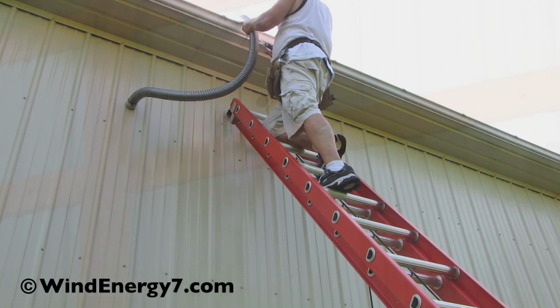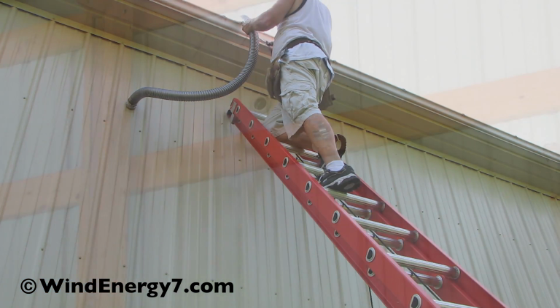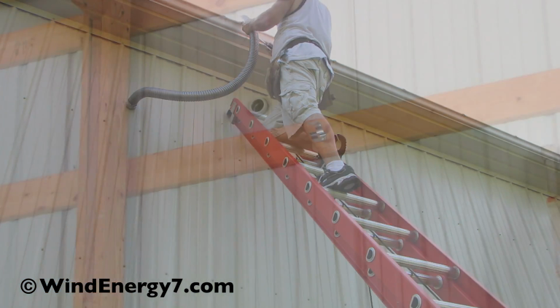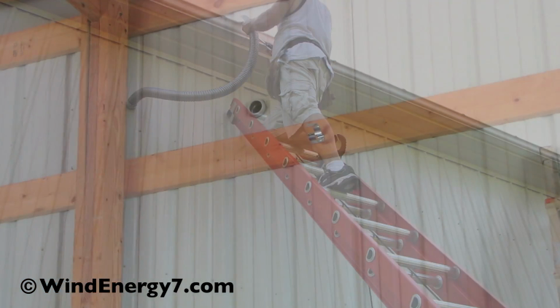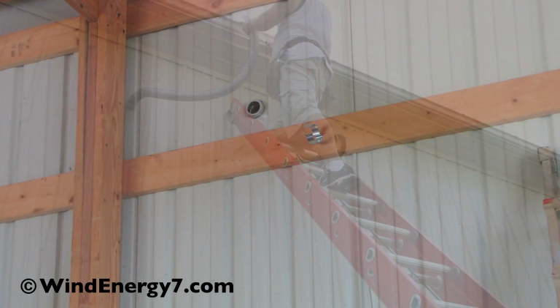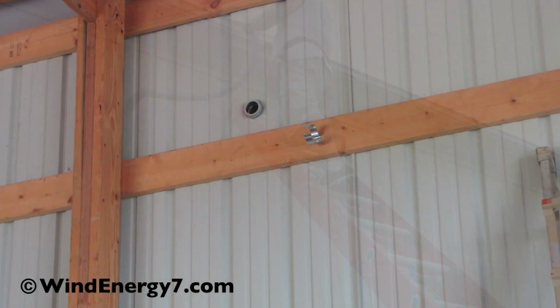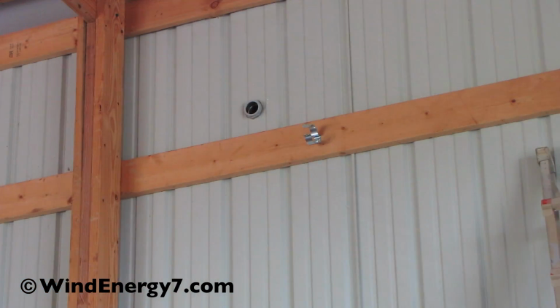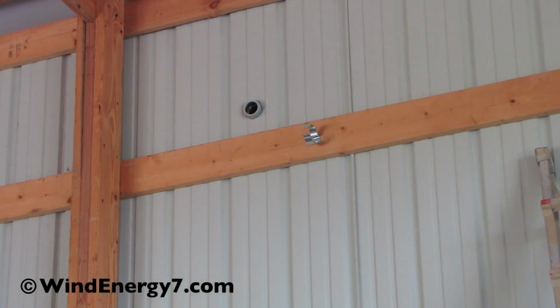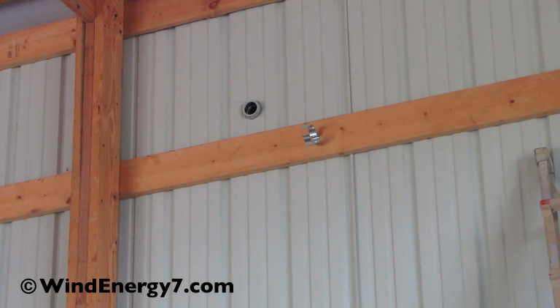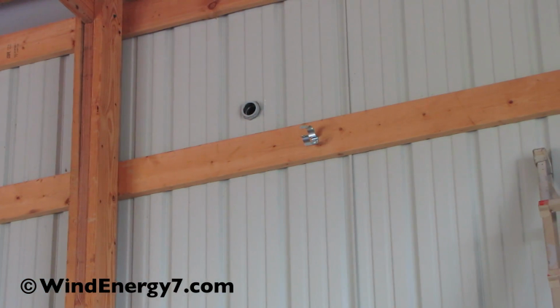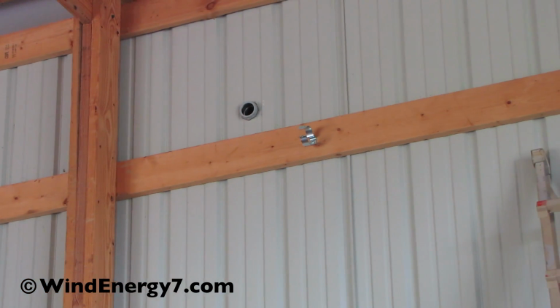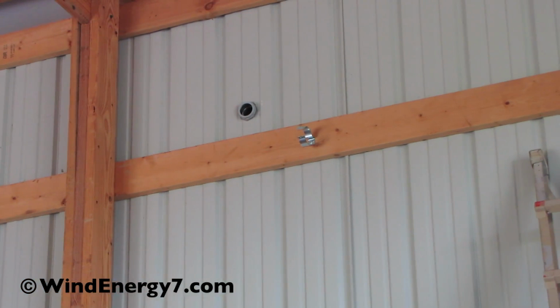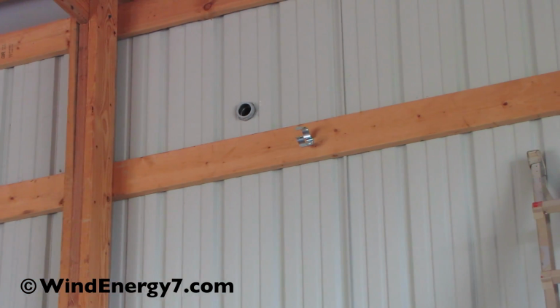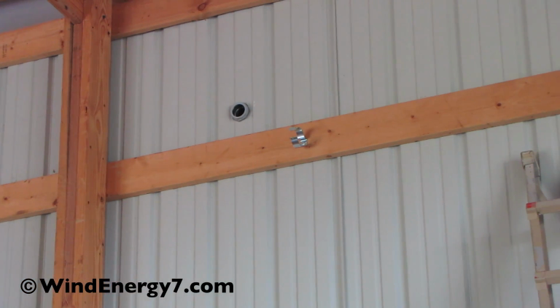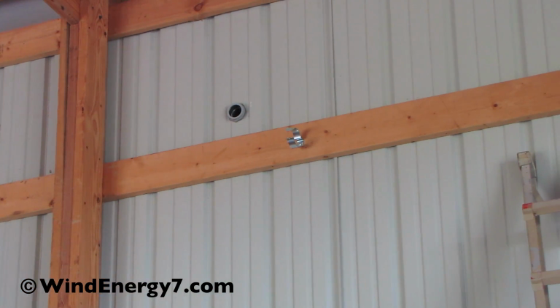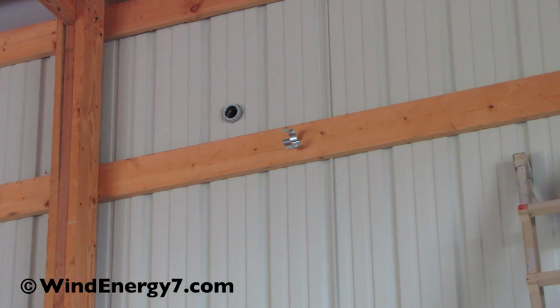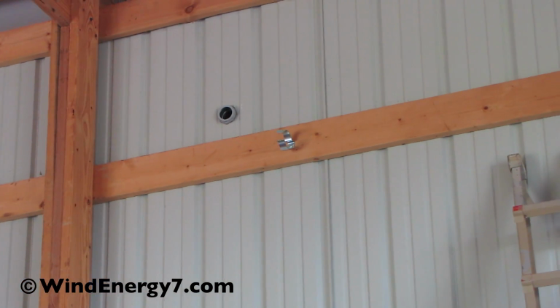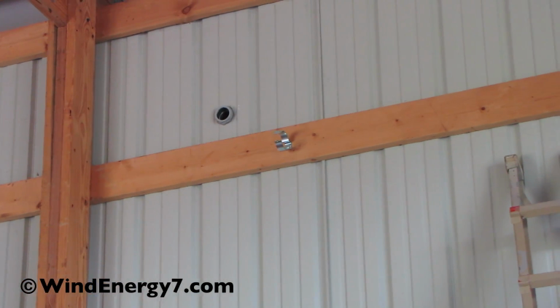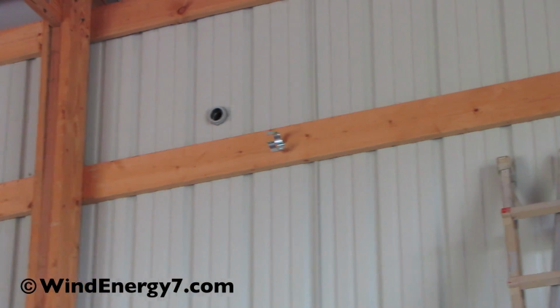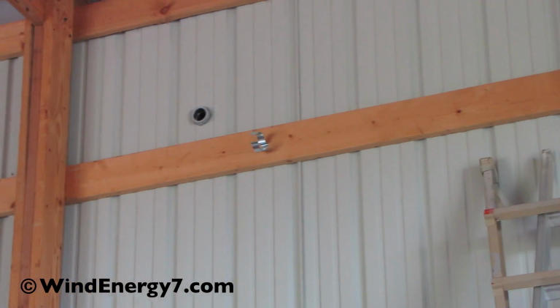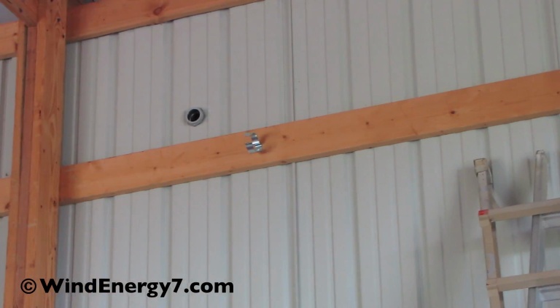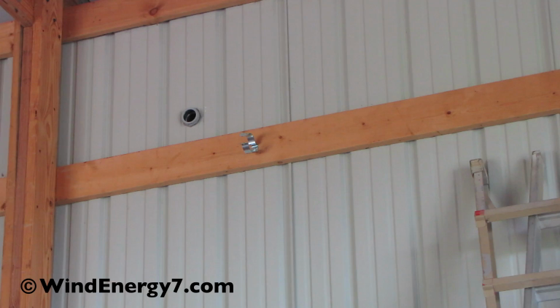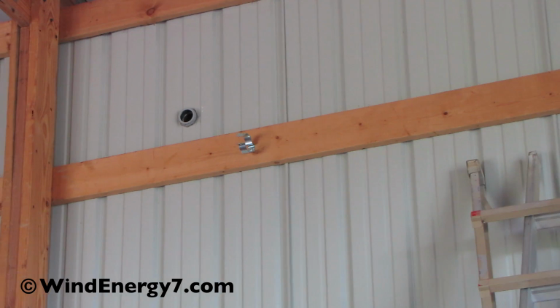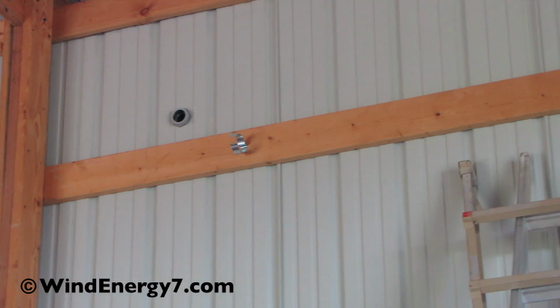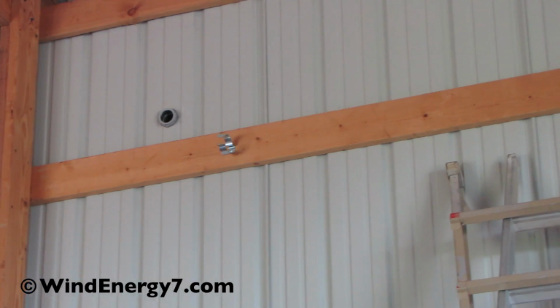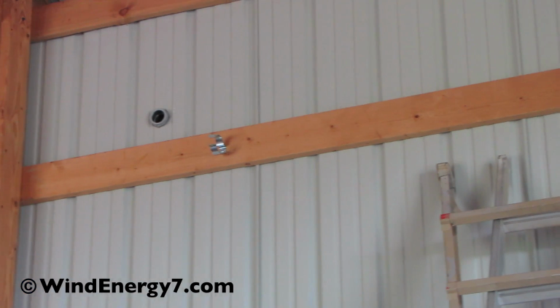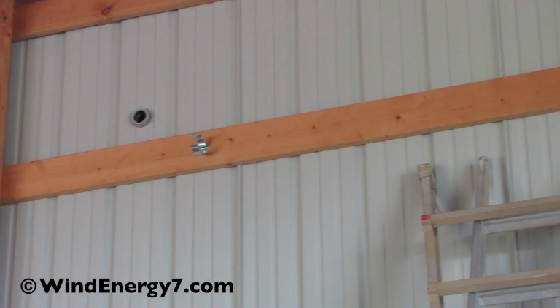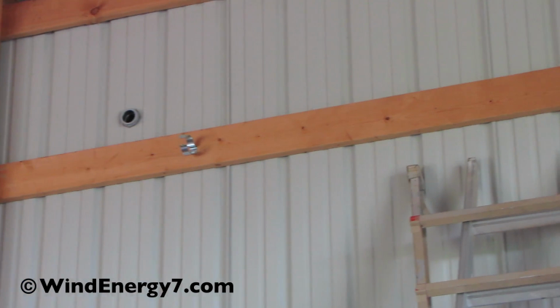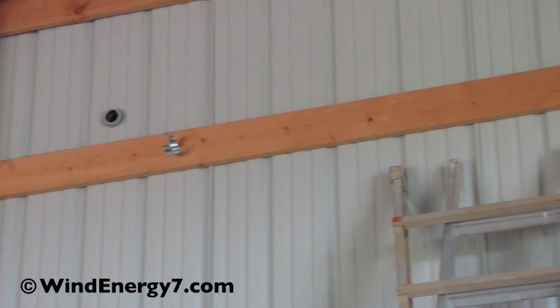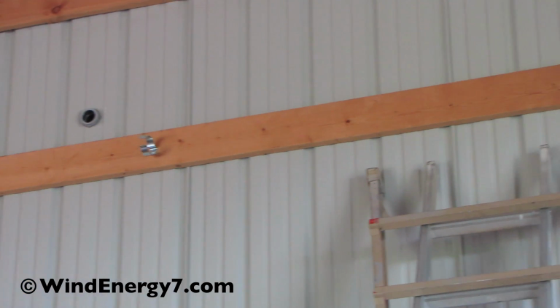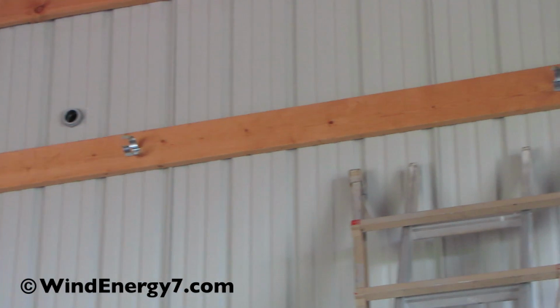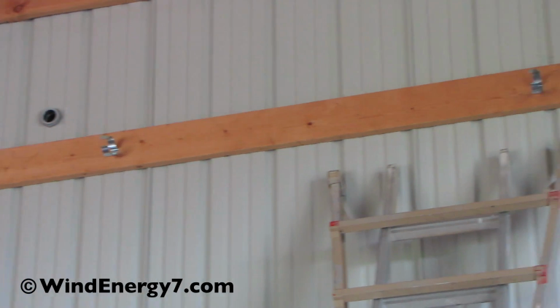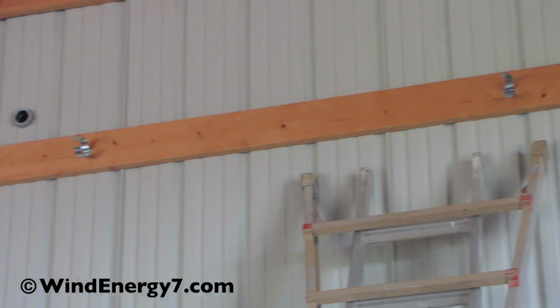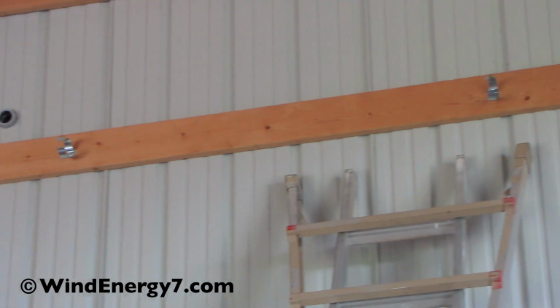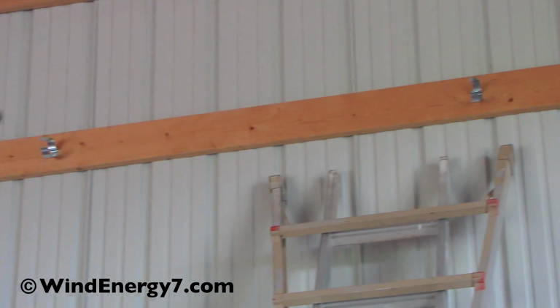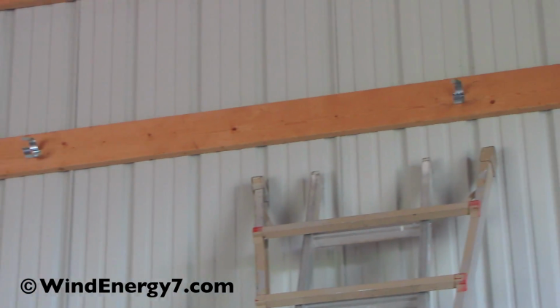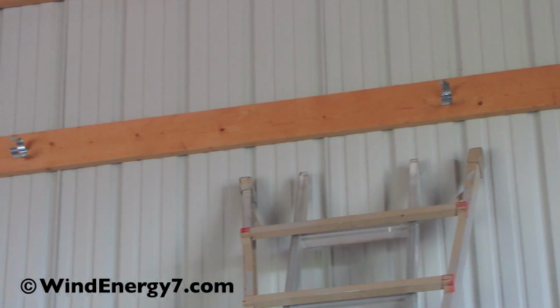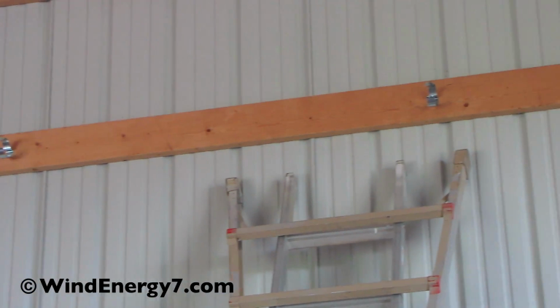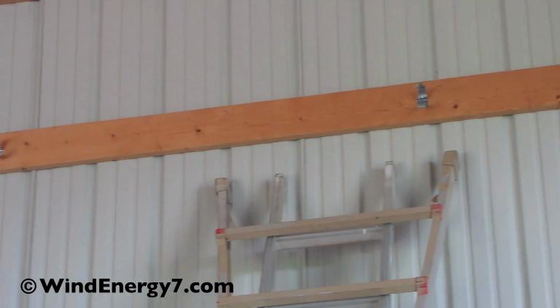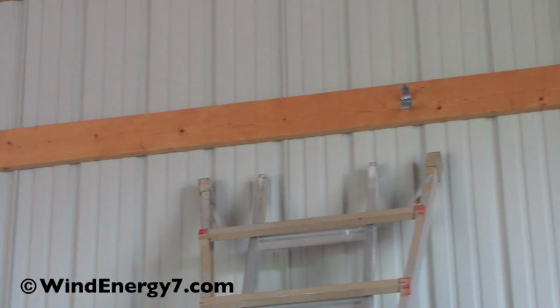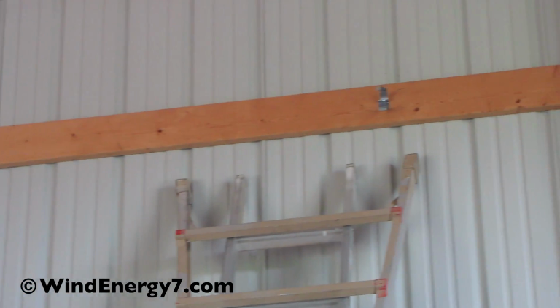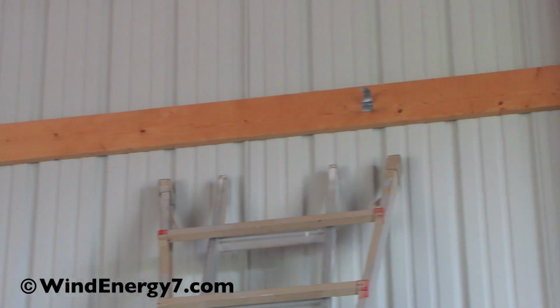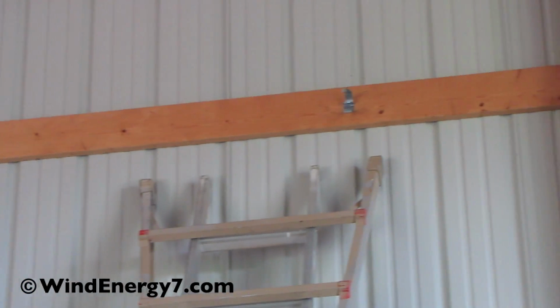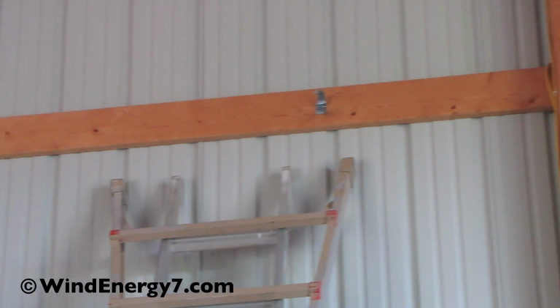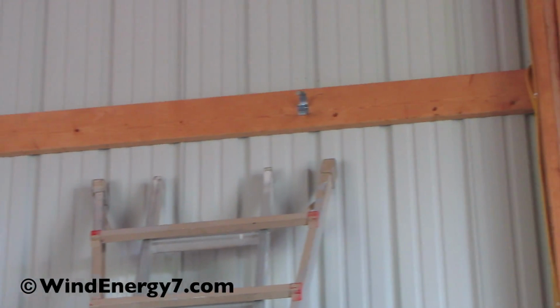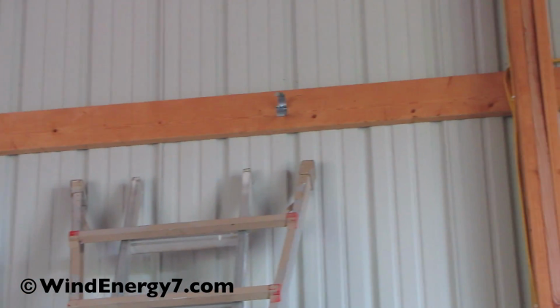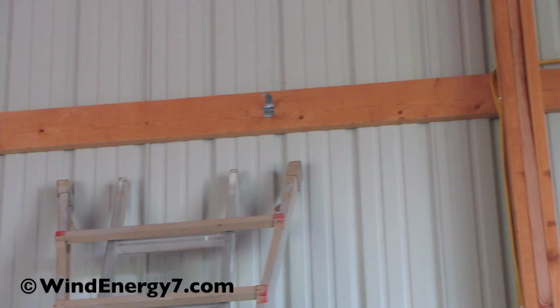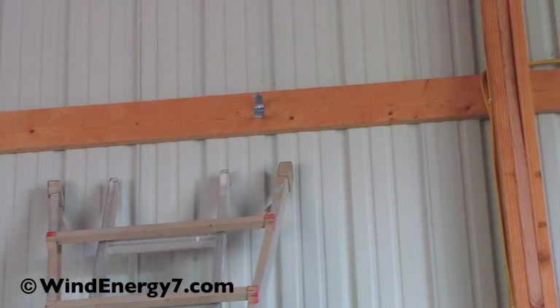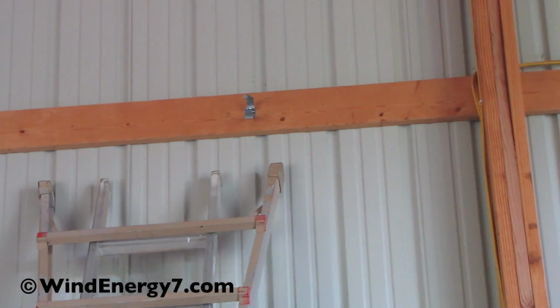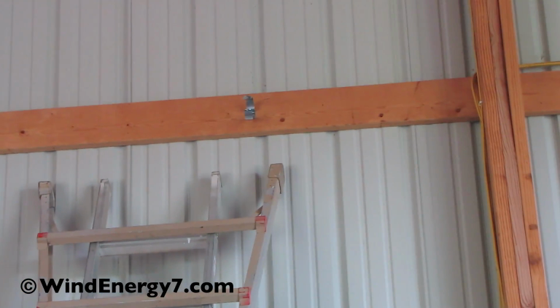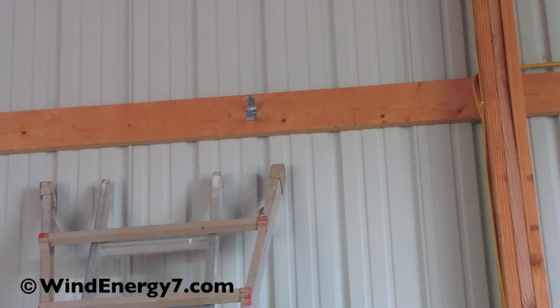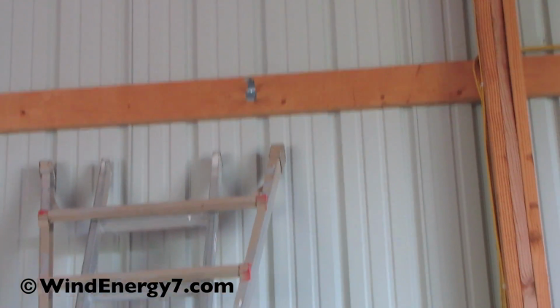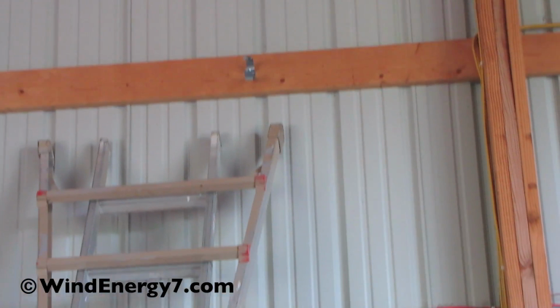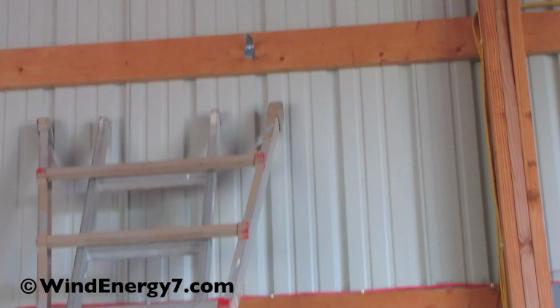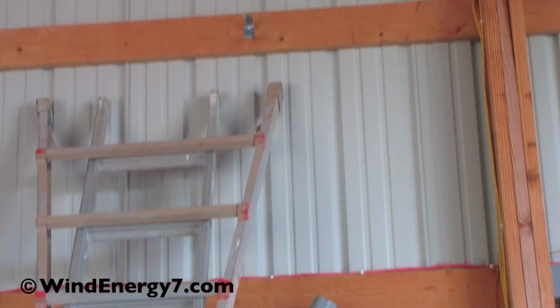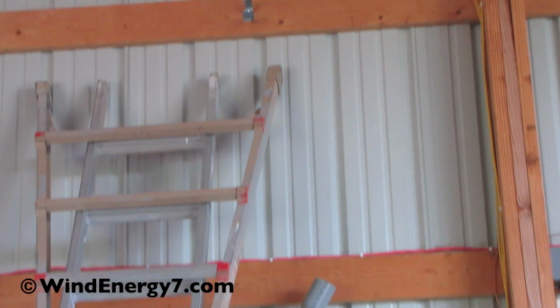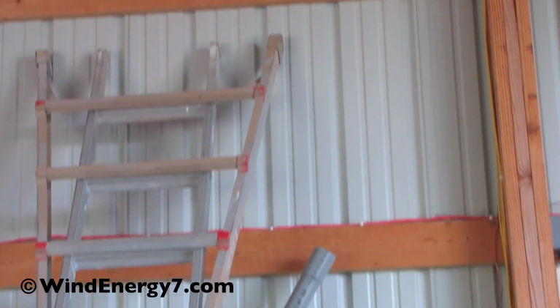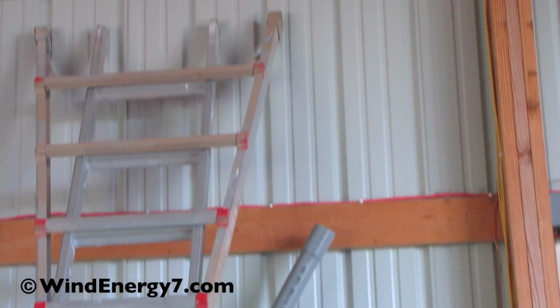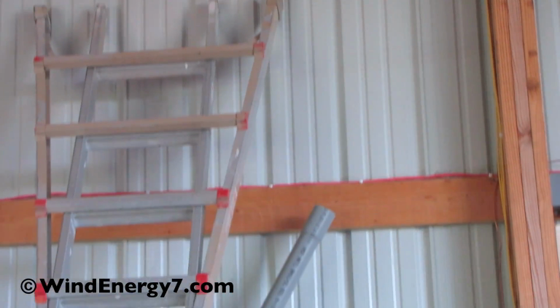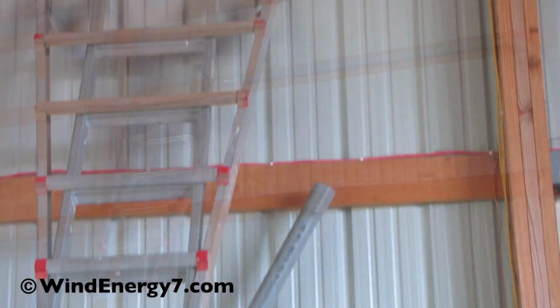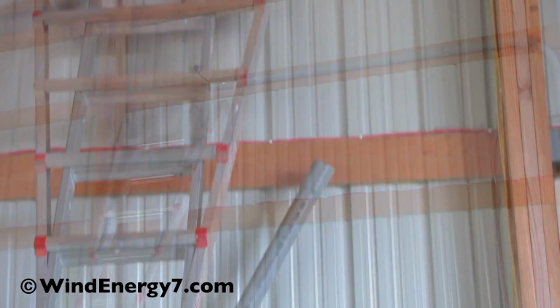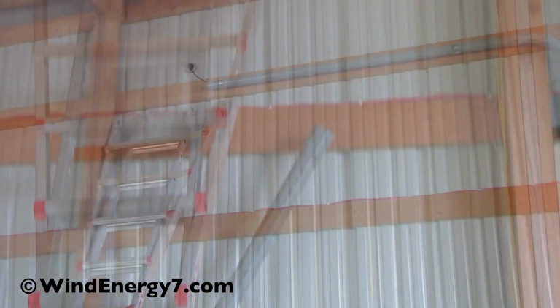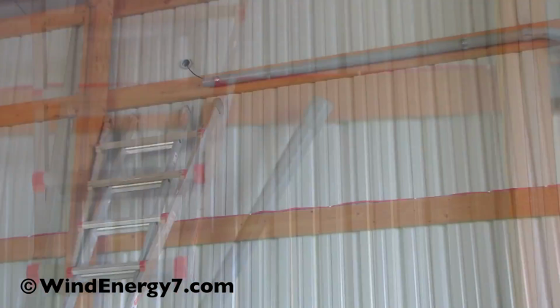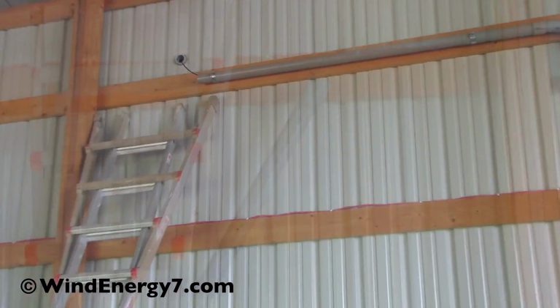Here on the inside wall we made our penetration right there with 2 inch conduit. We're going to run 2 inch conduit down there and then come down.